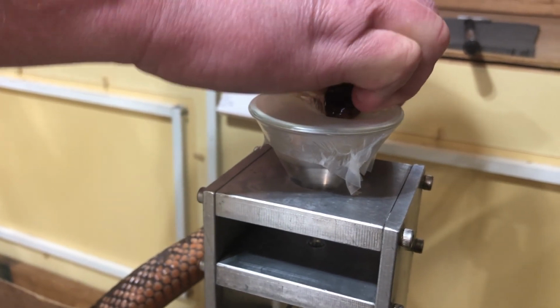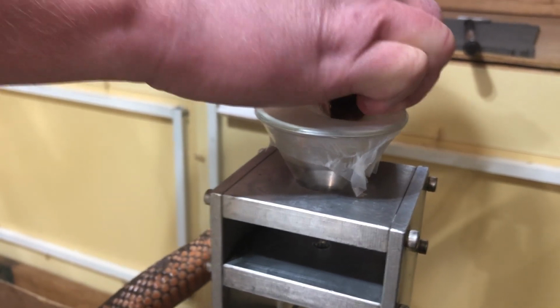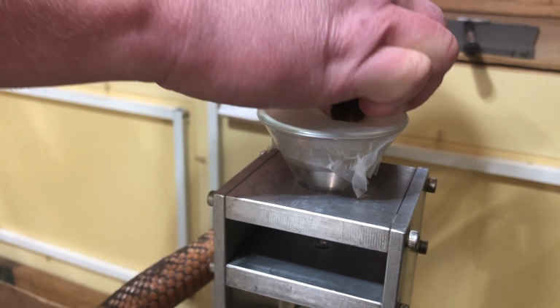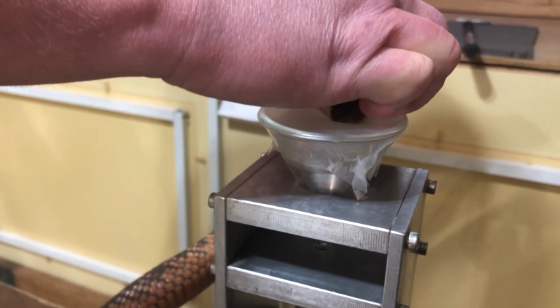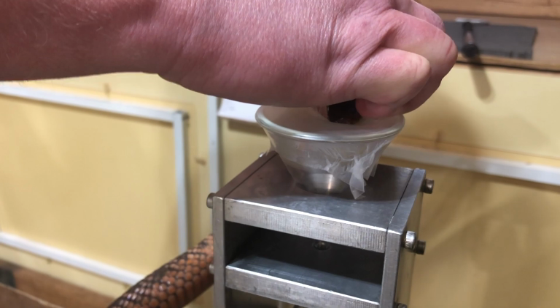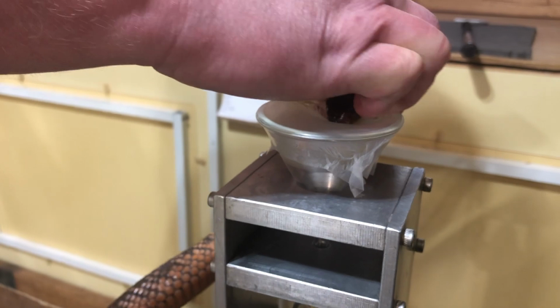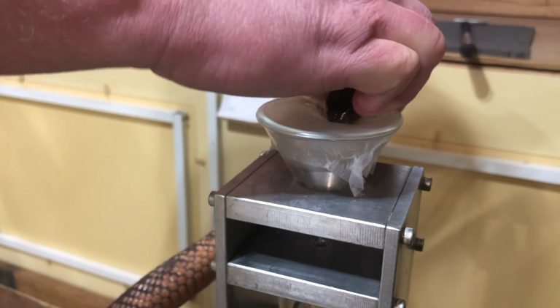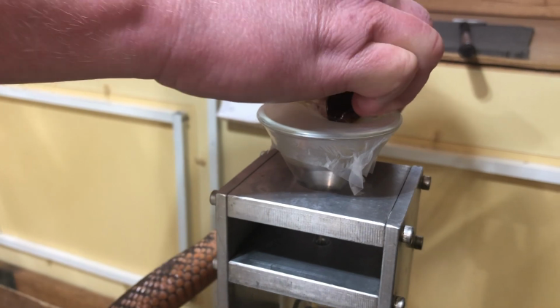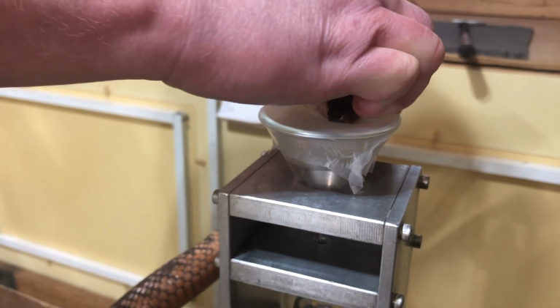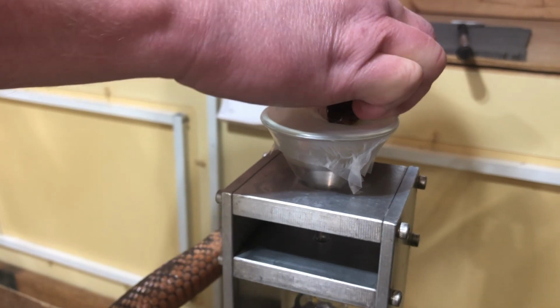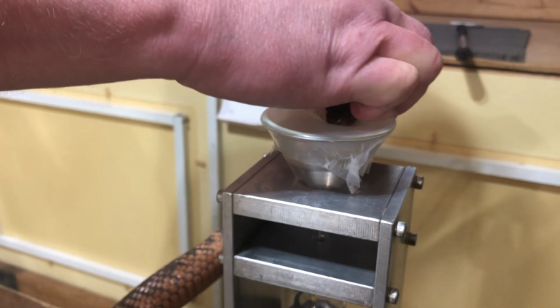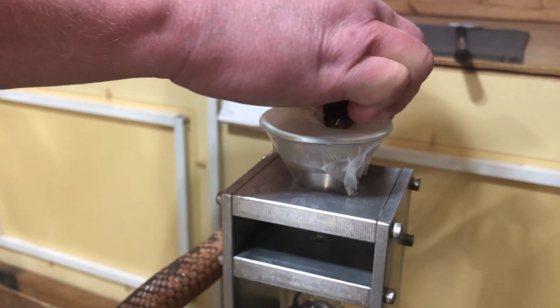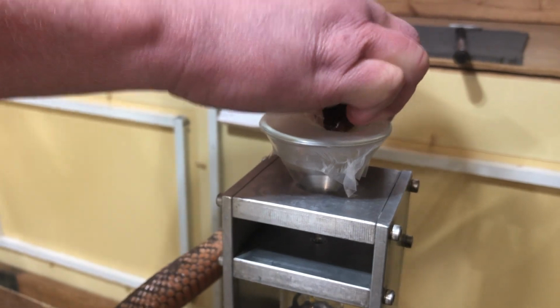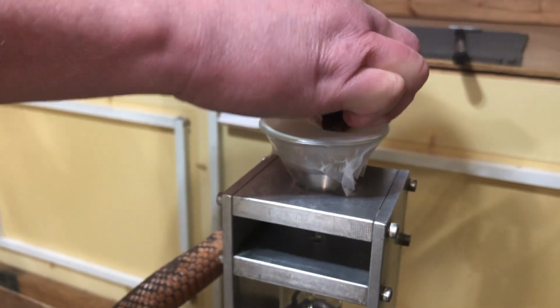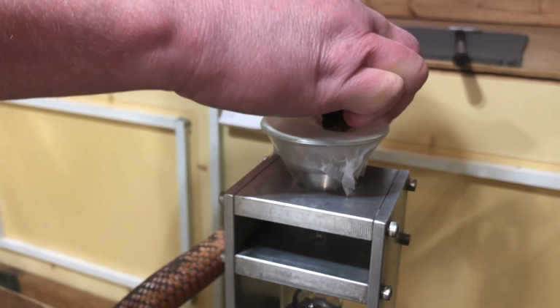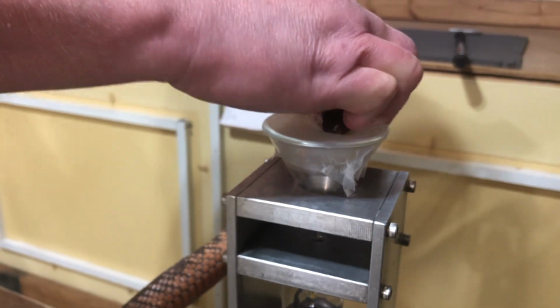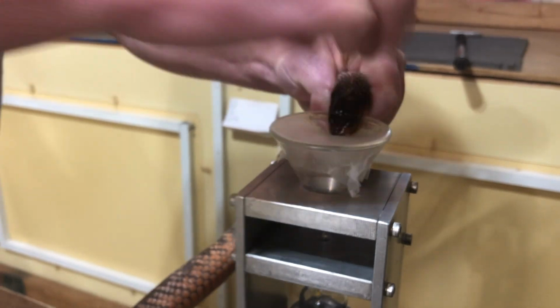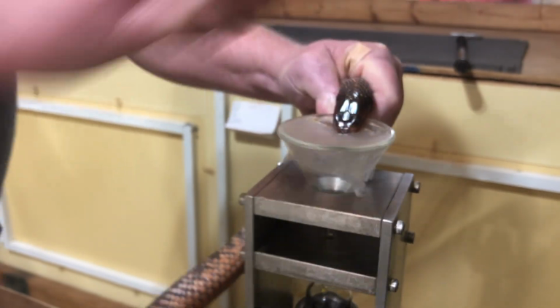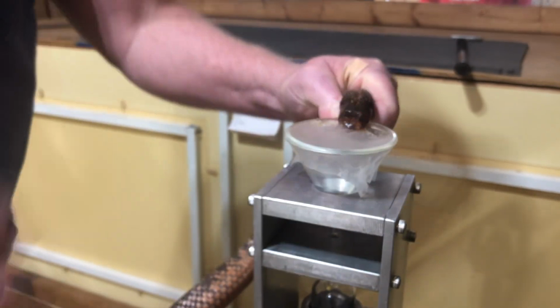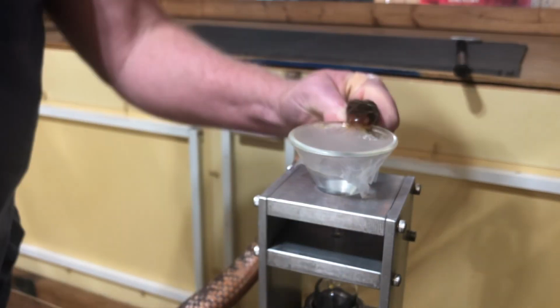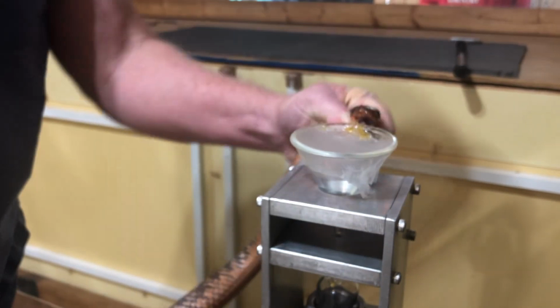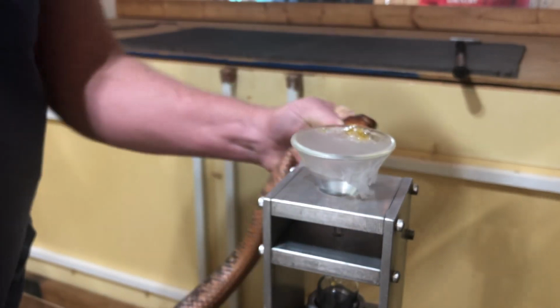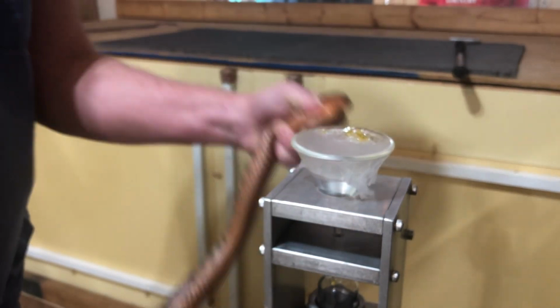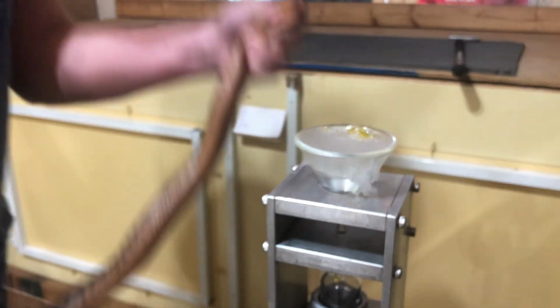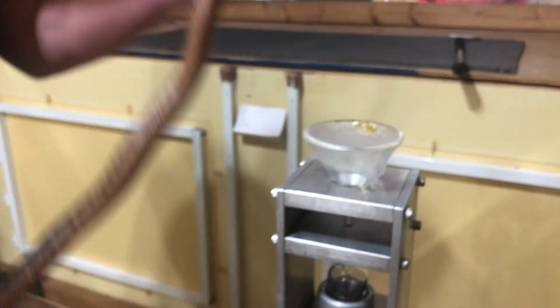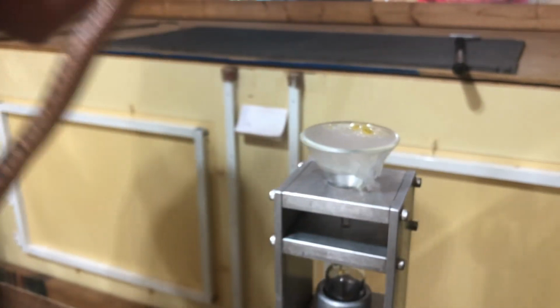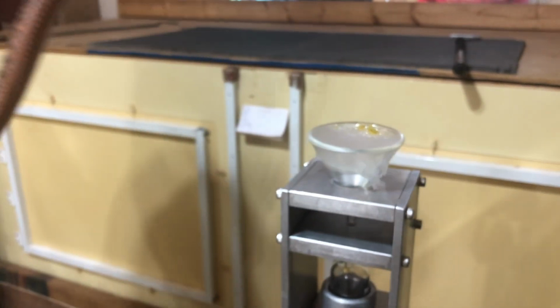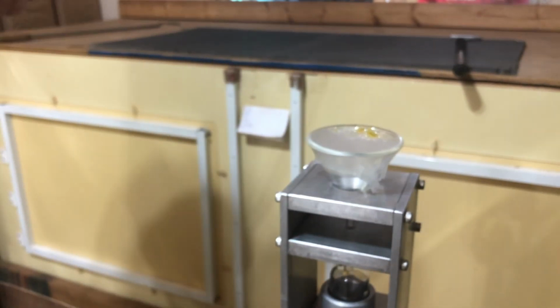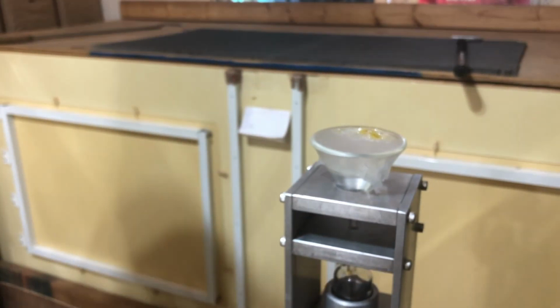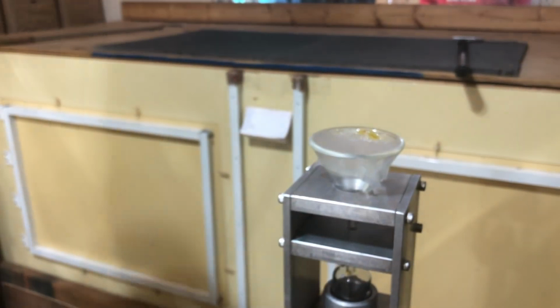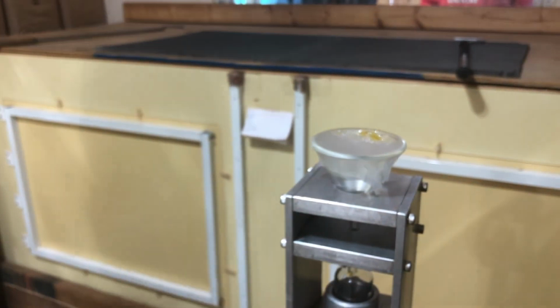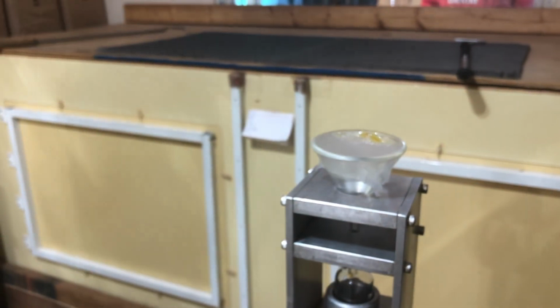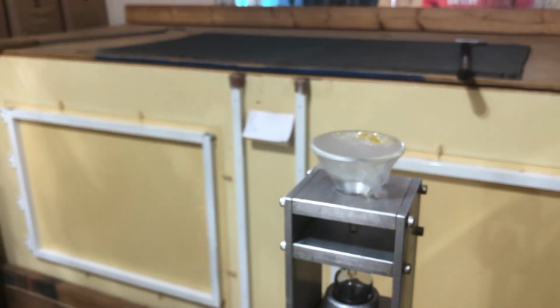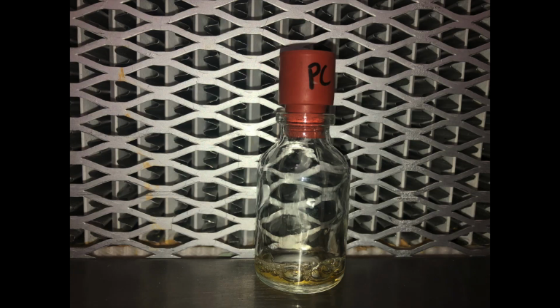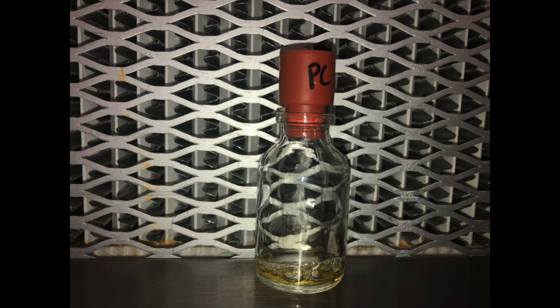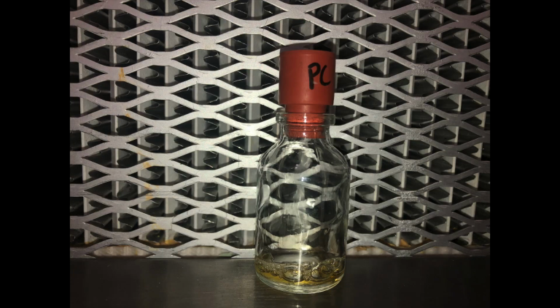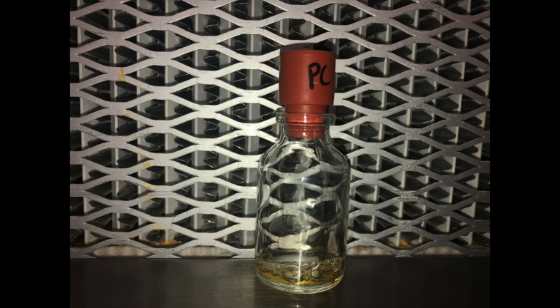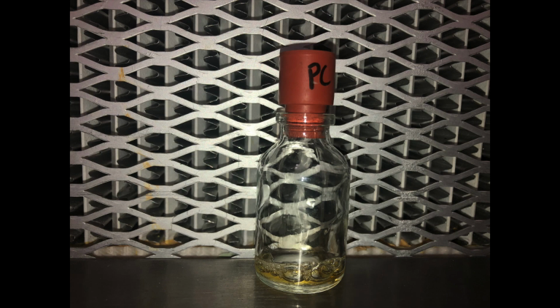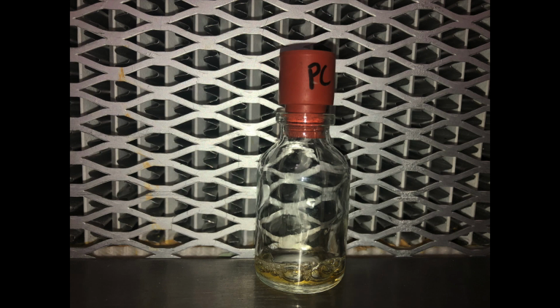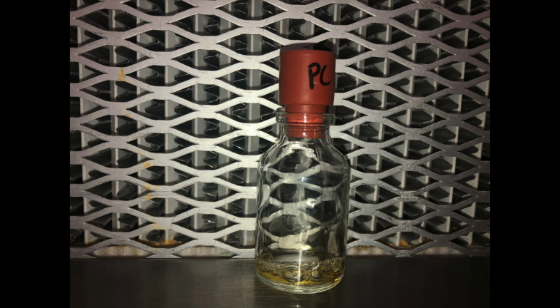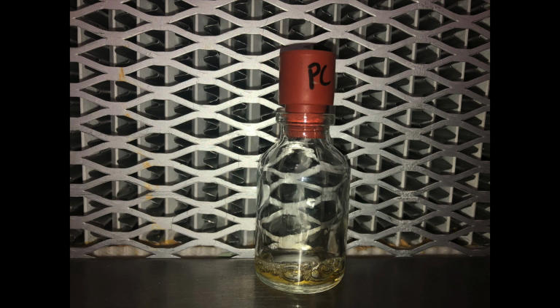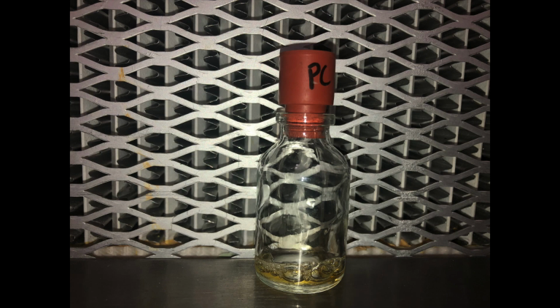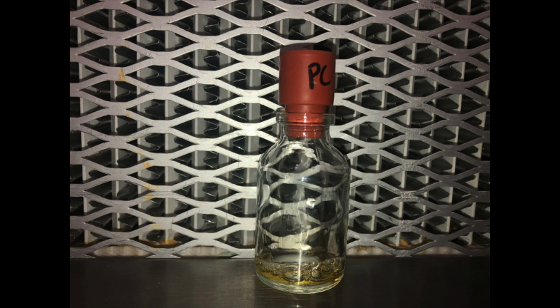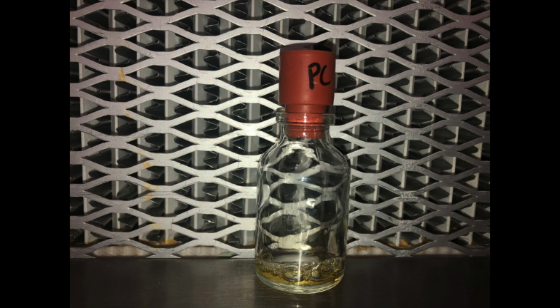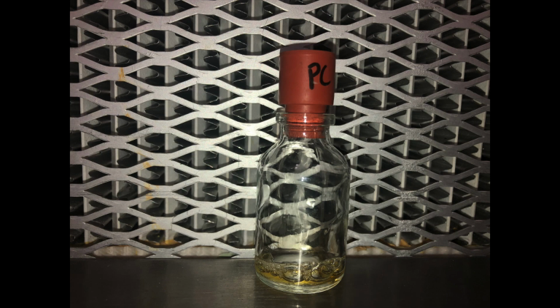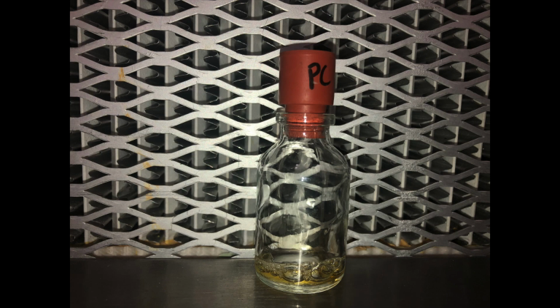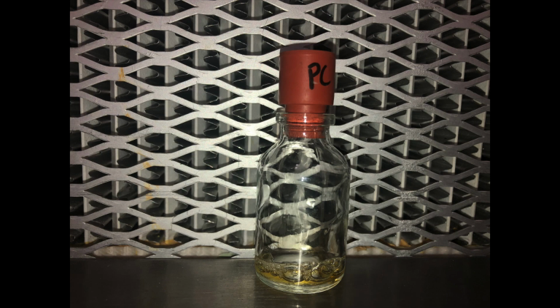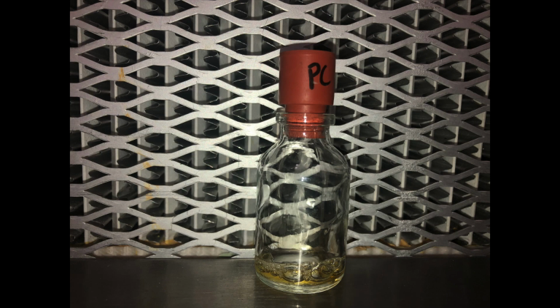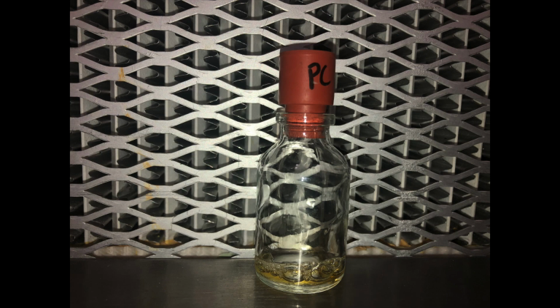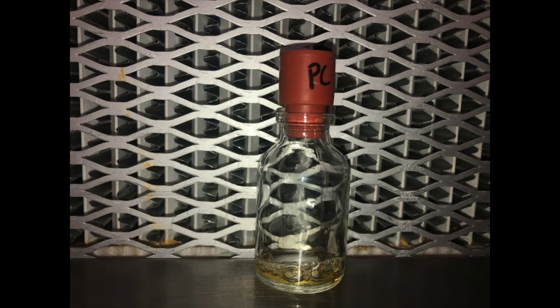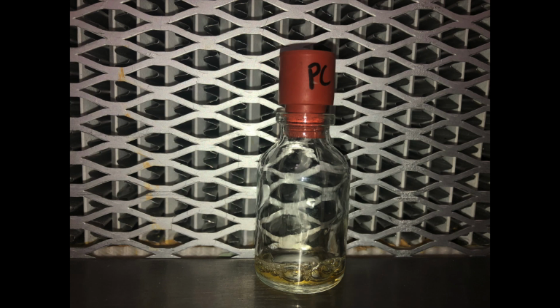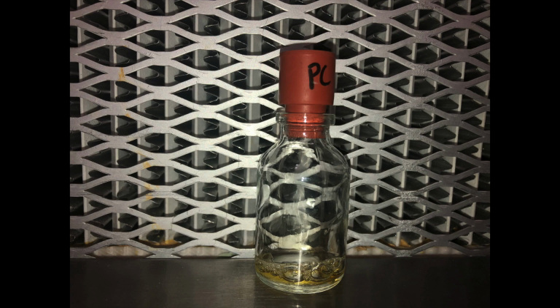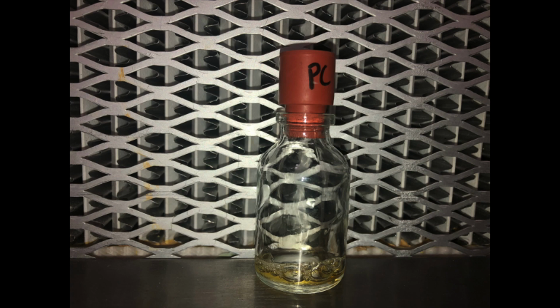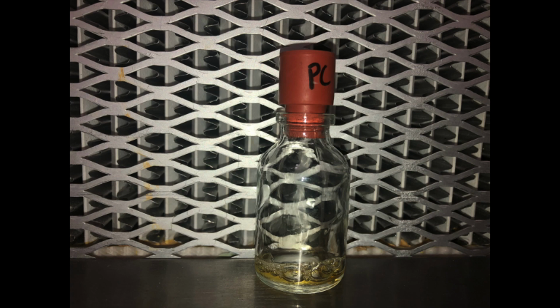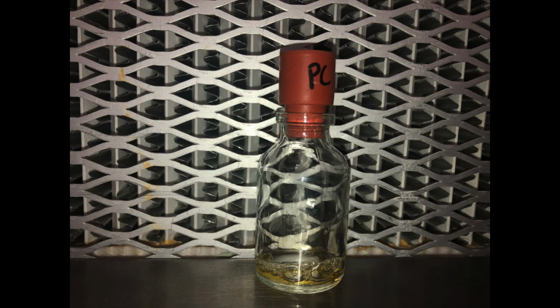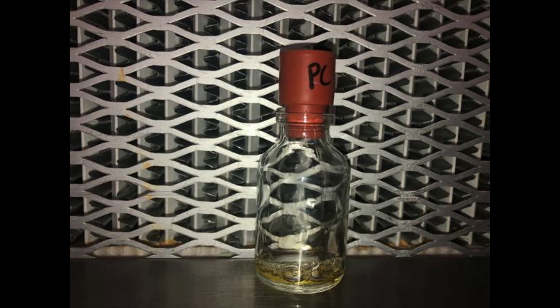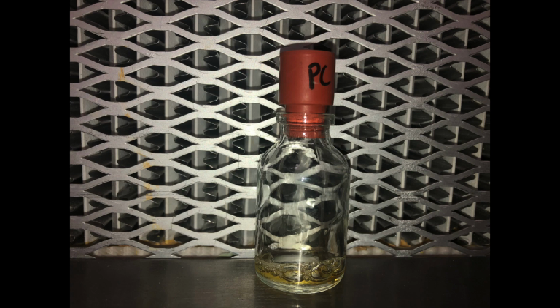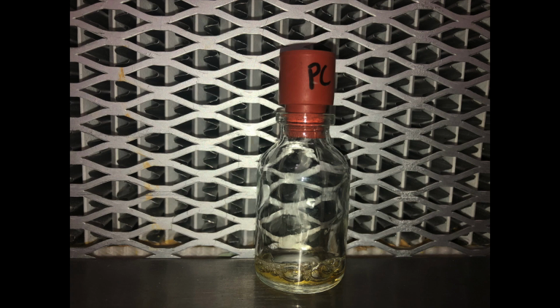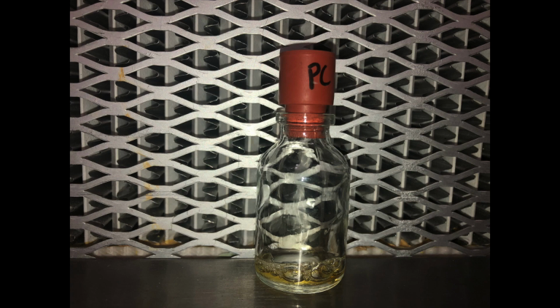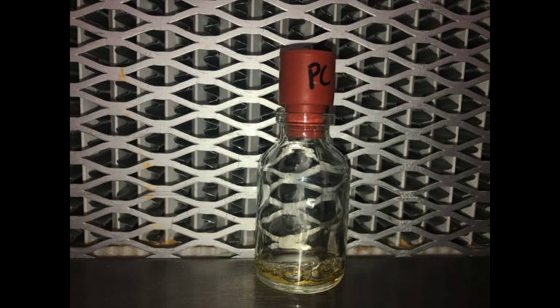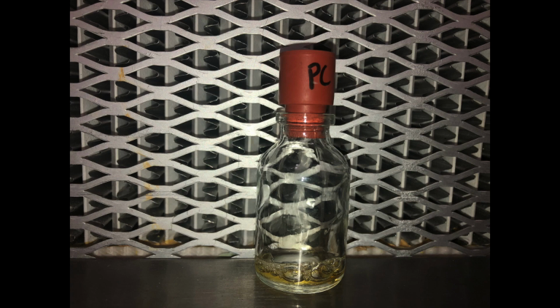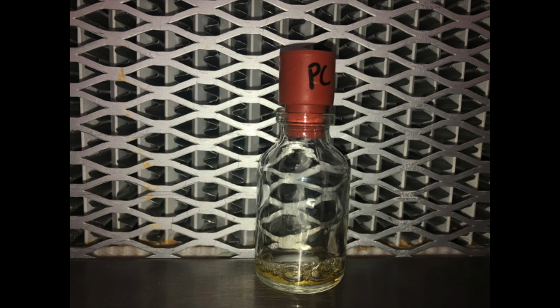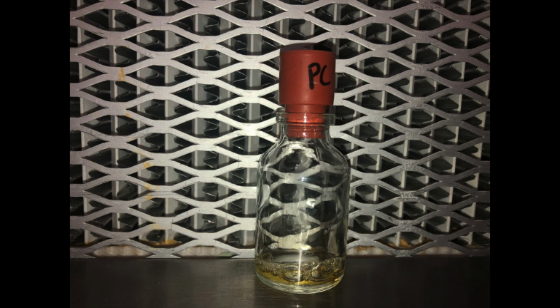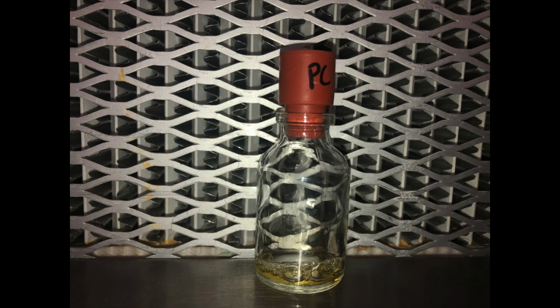And here in a second we're going to check out what the venom looks like. Here it is — you can see not a lot of yield.